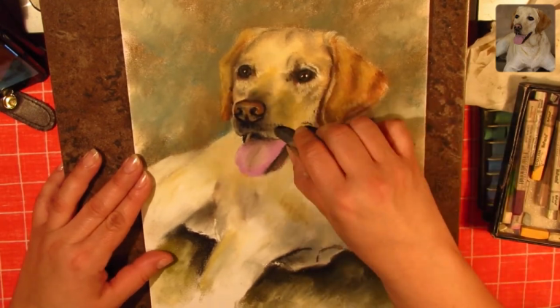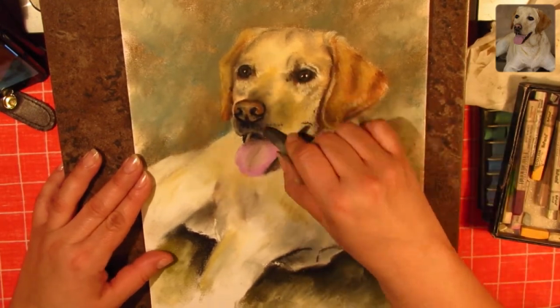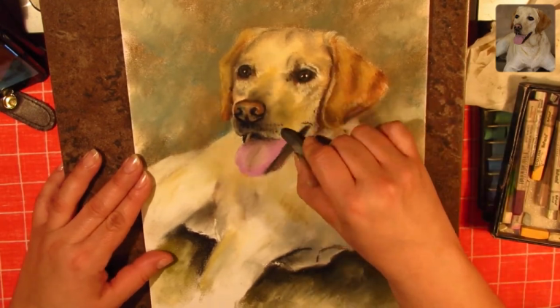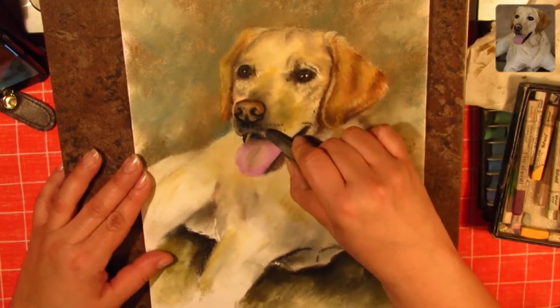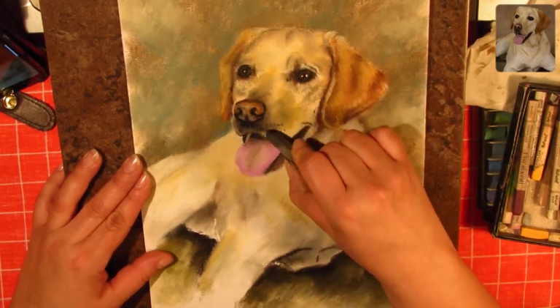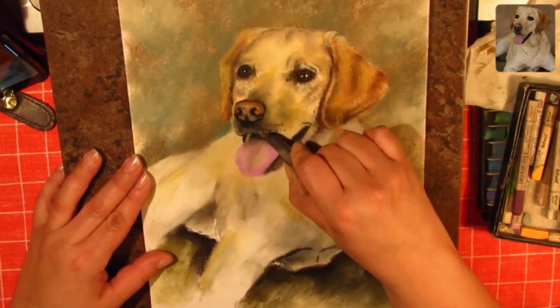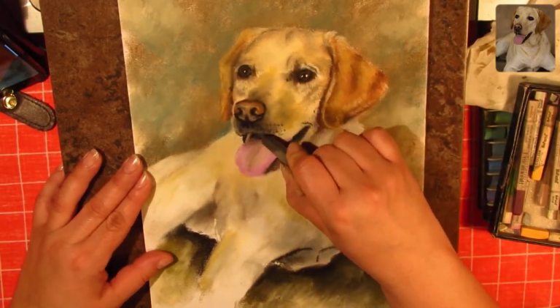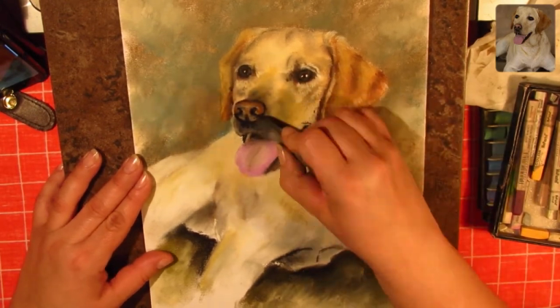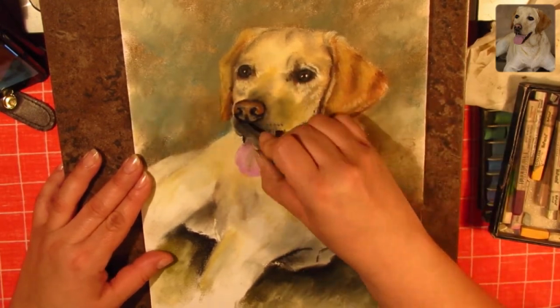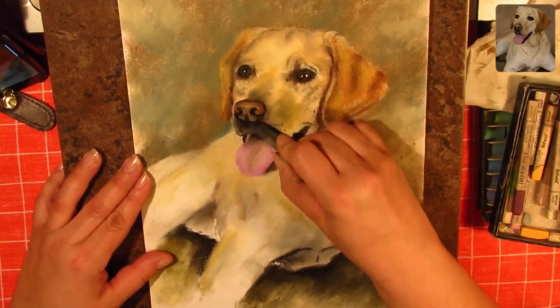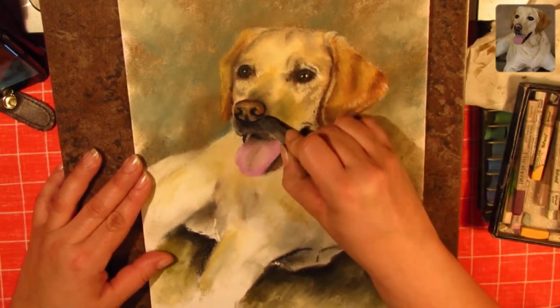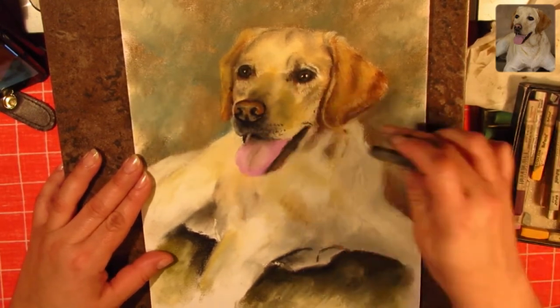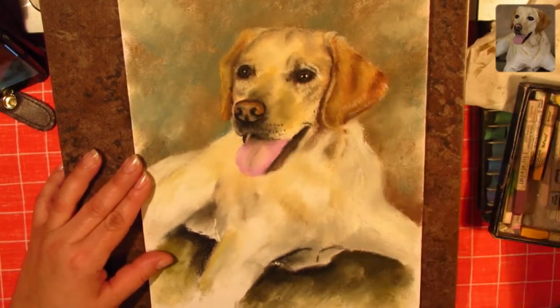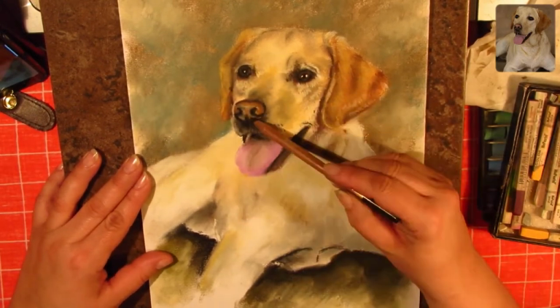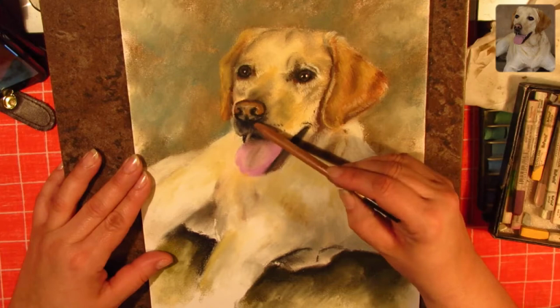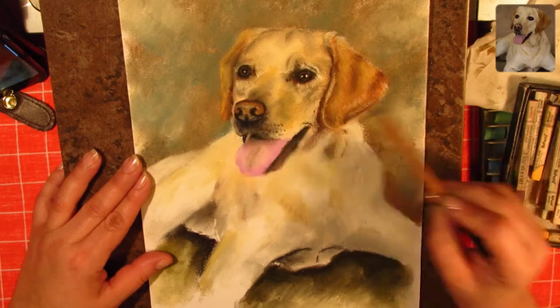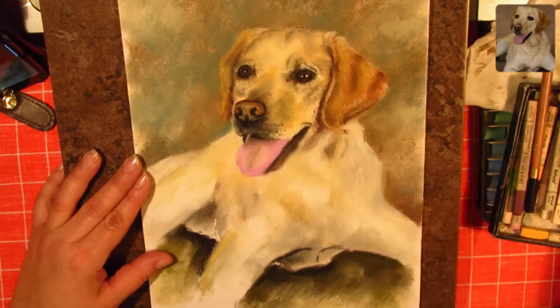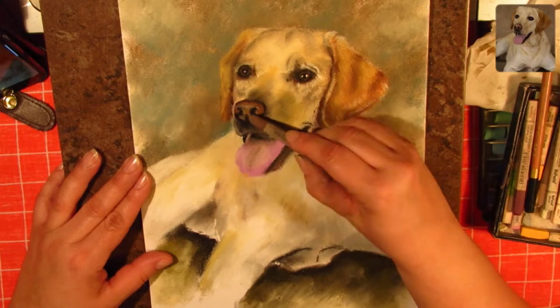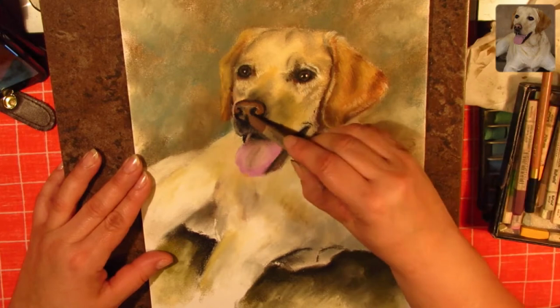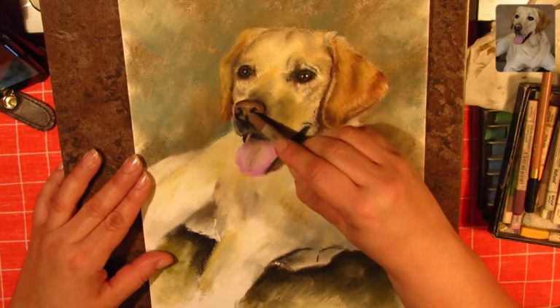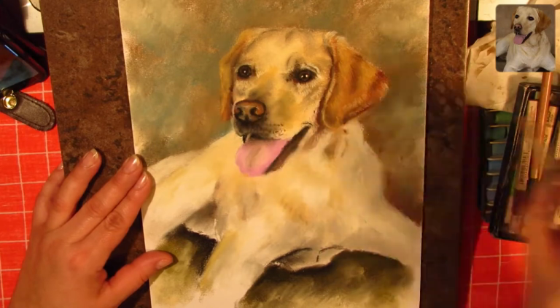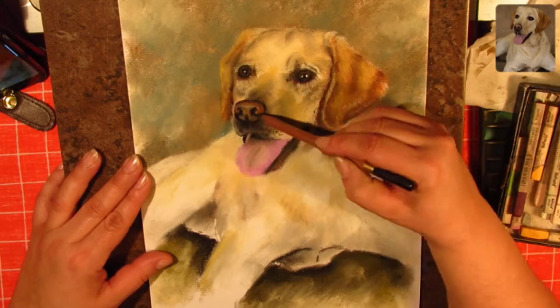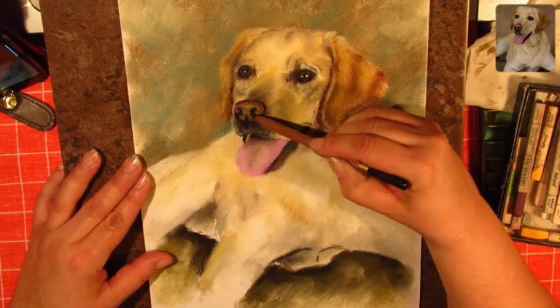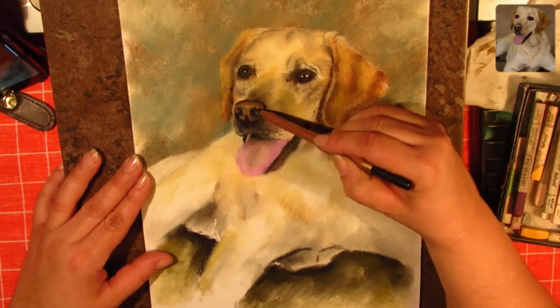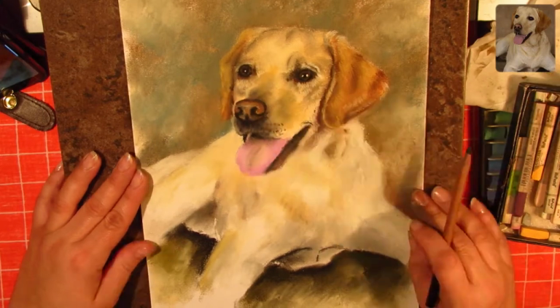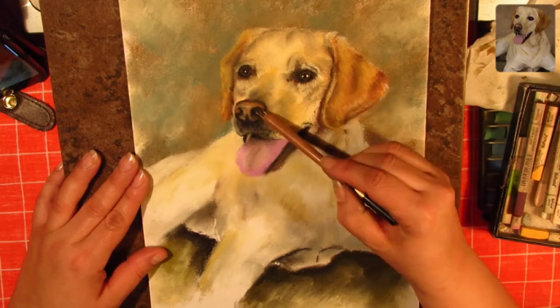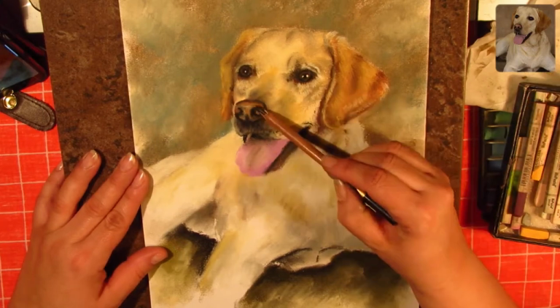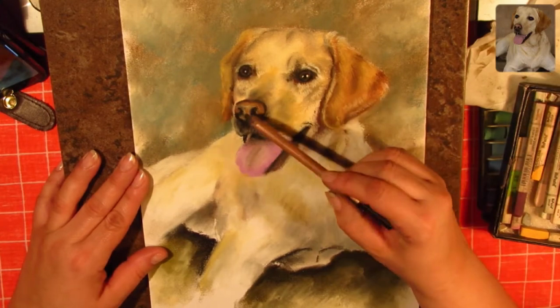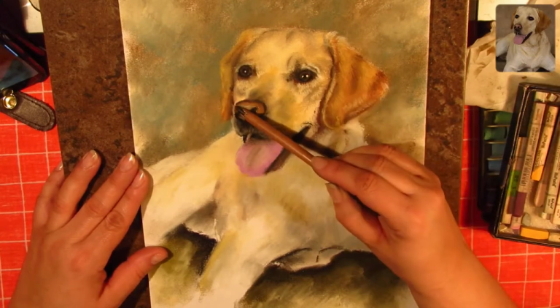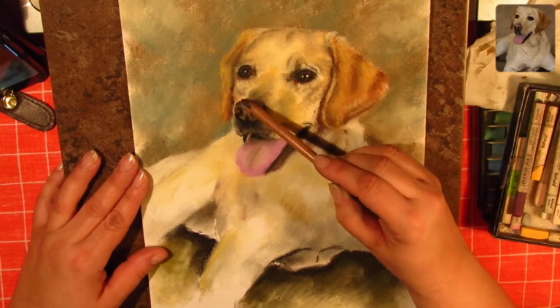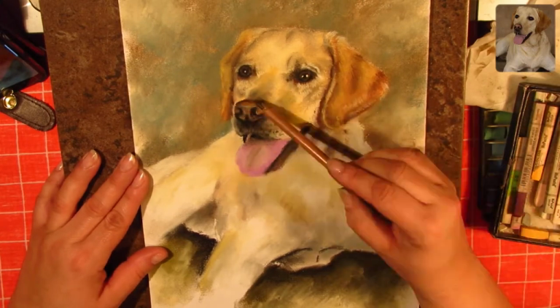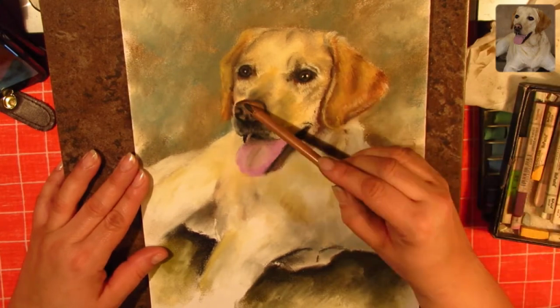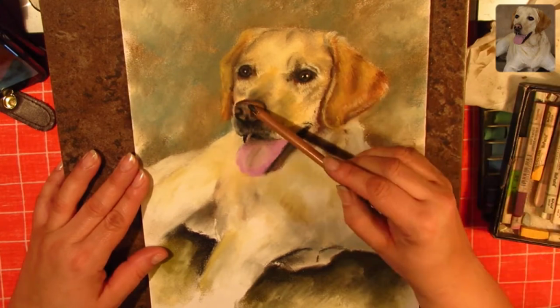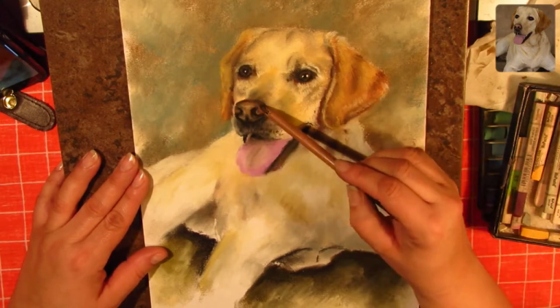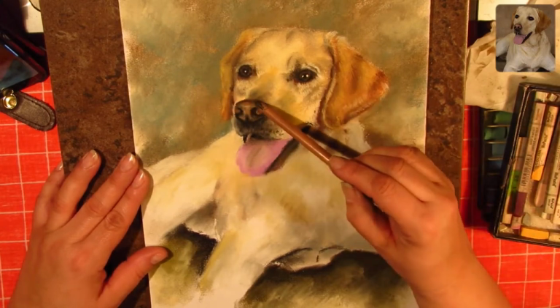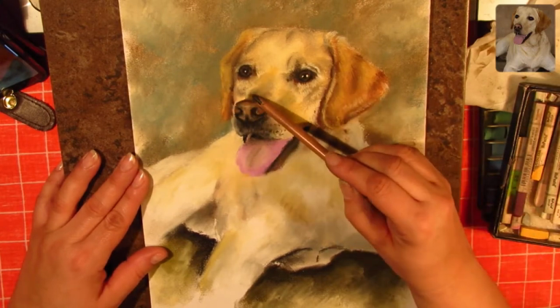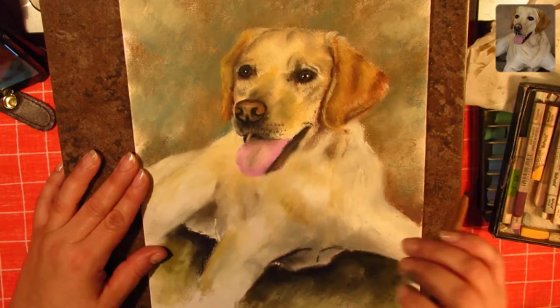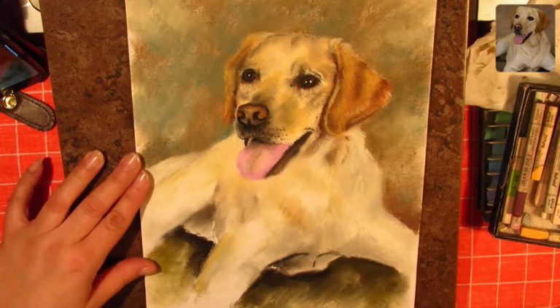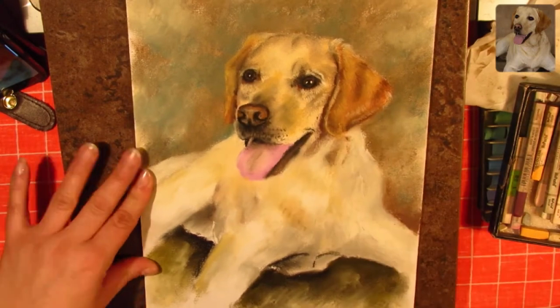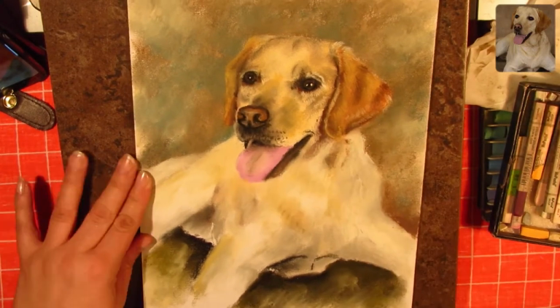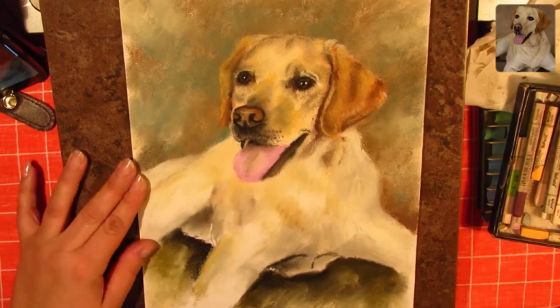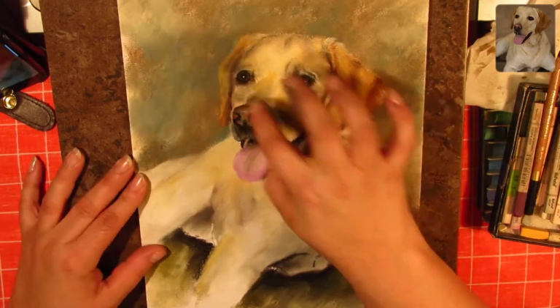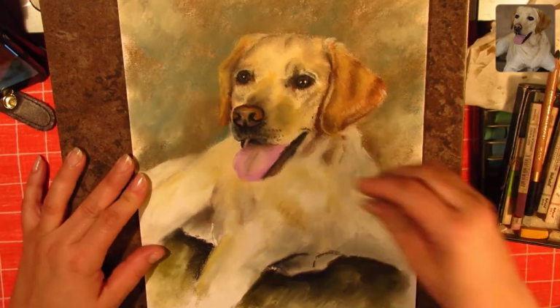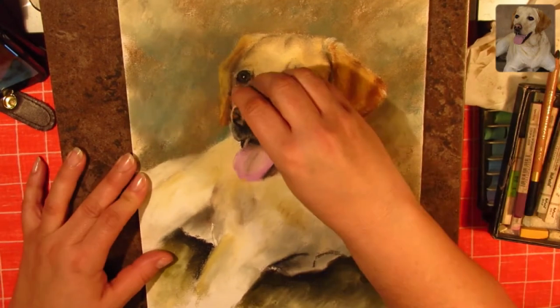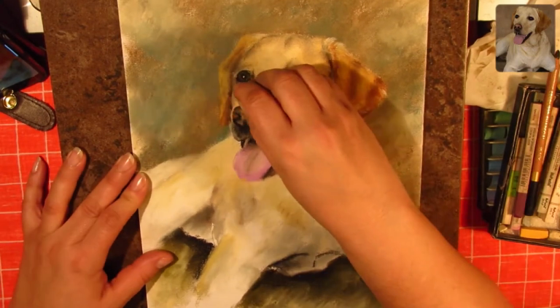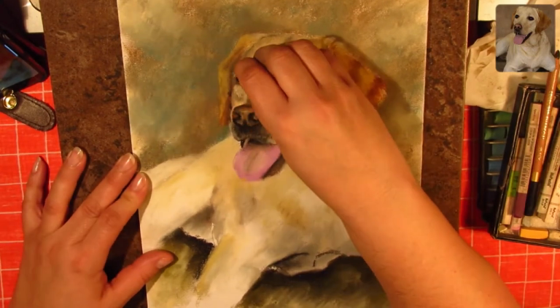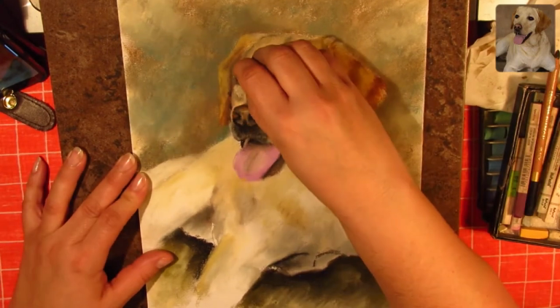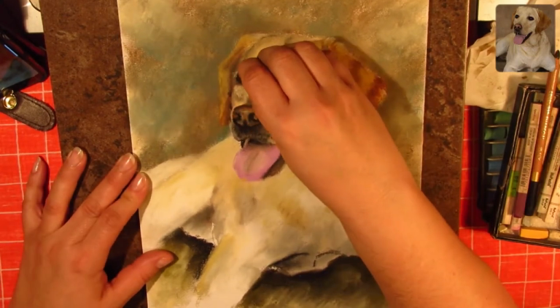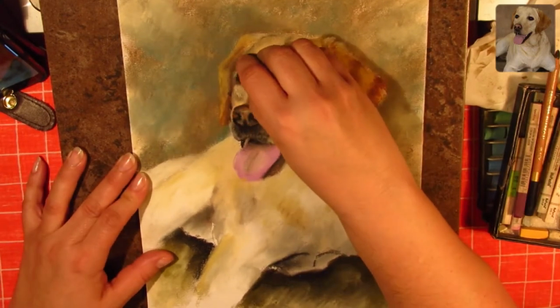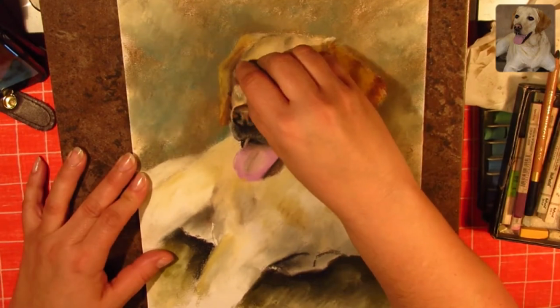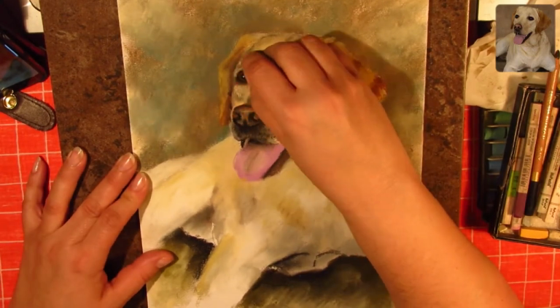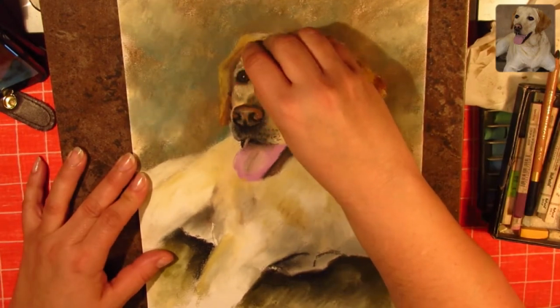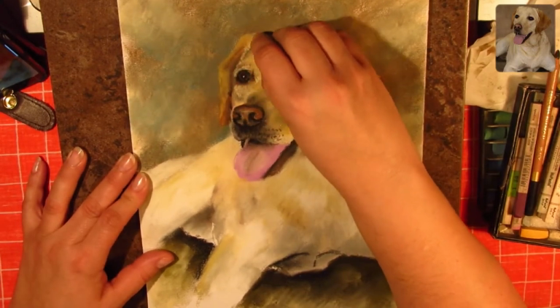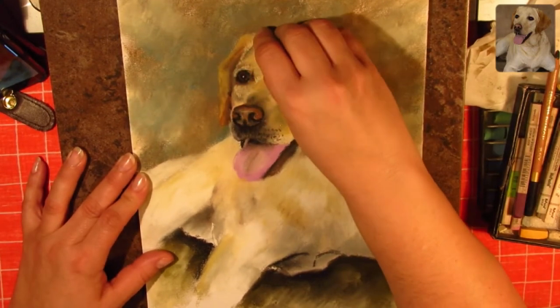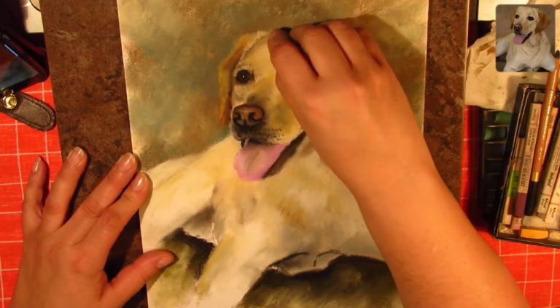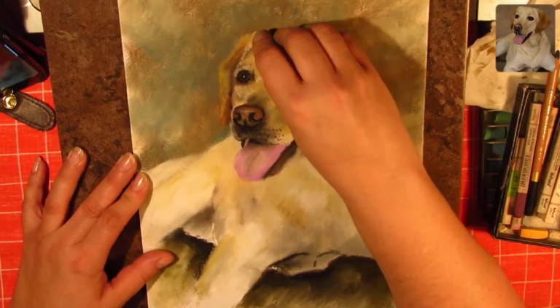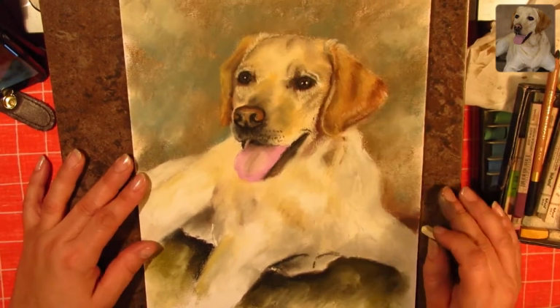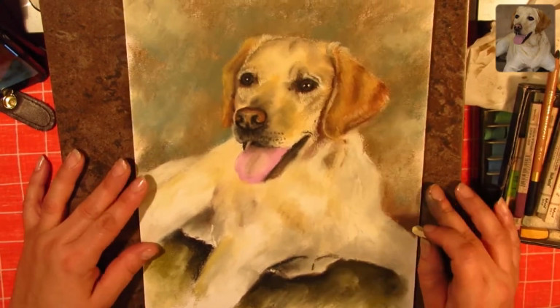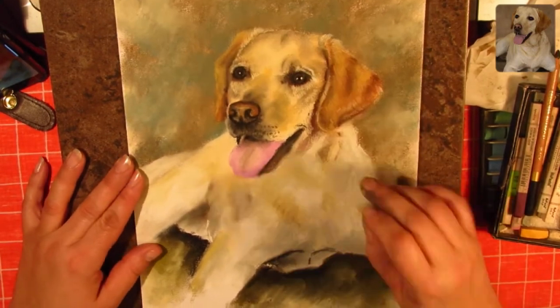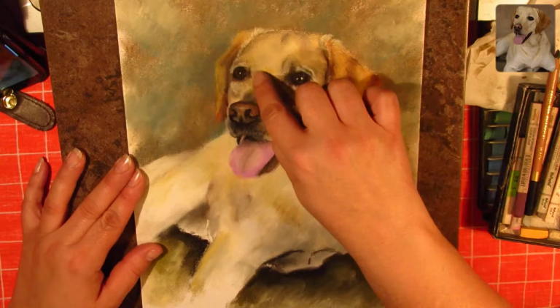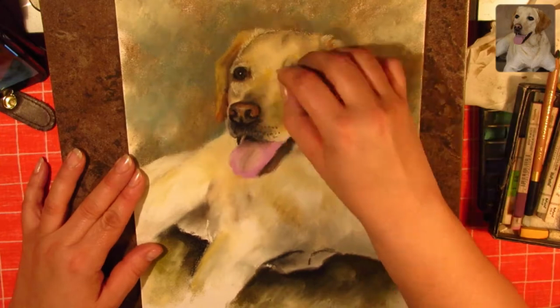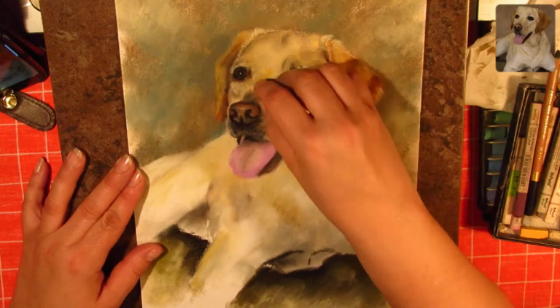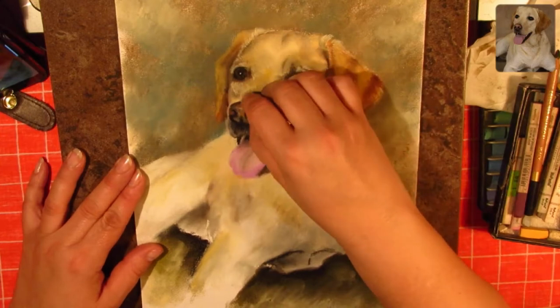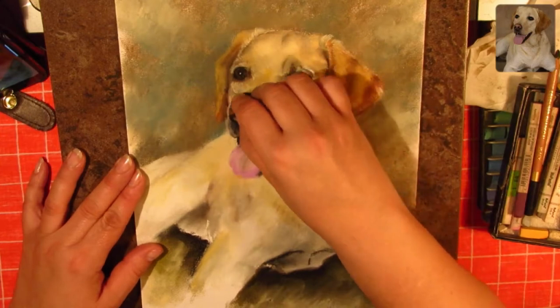The fur is built up in layers, using the same color but in different shades. This gives a more natural look in my opinion.